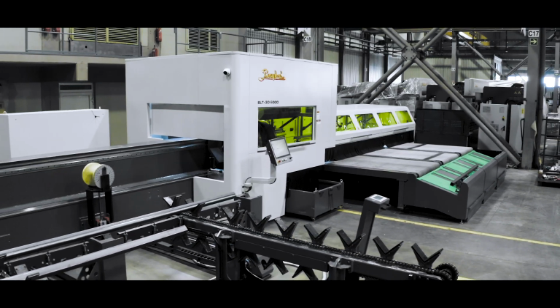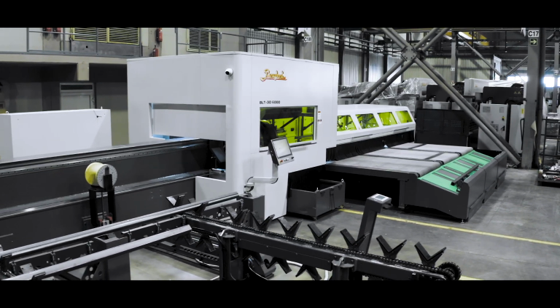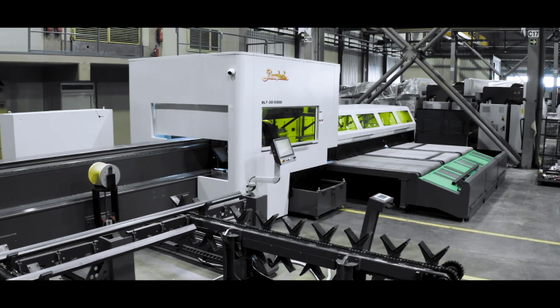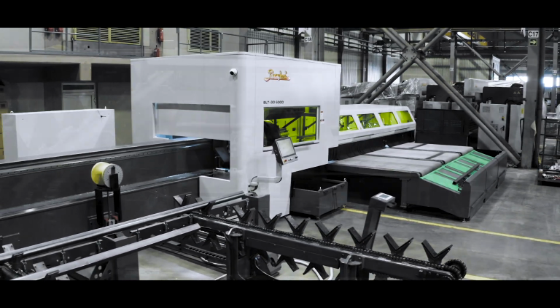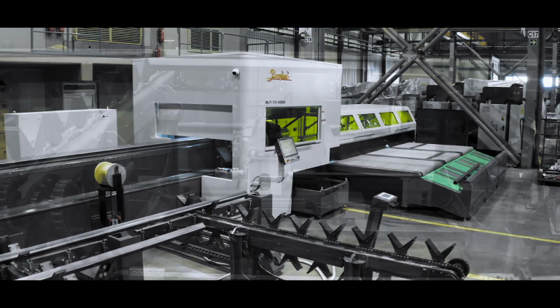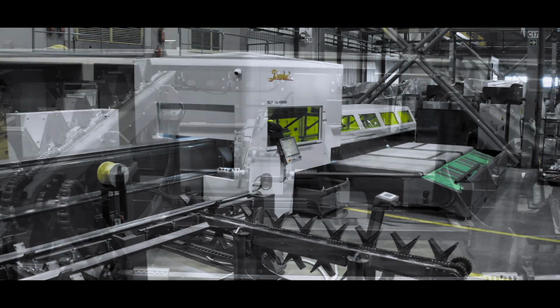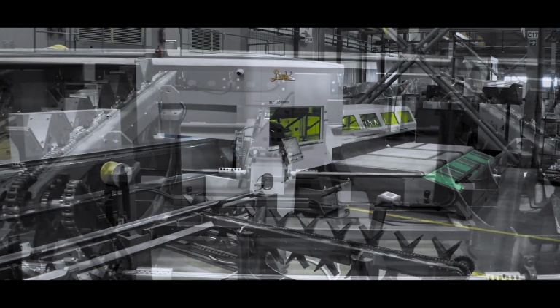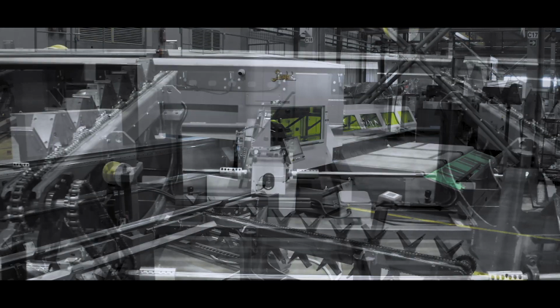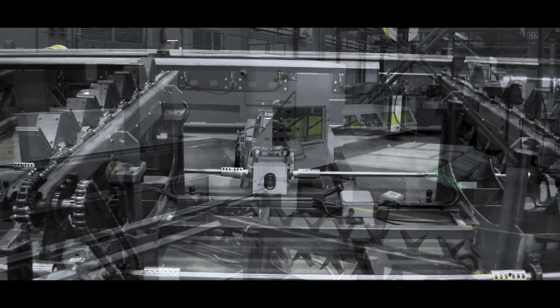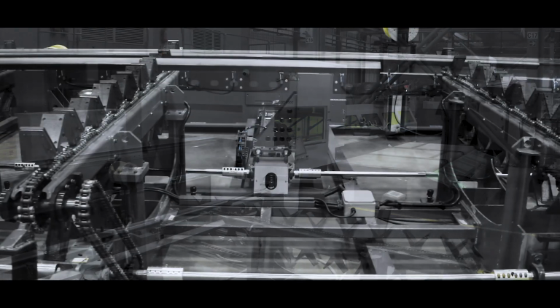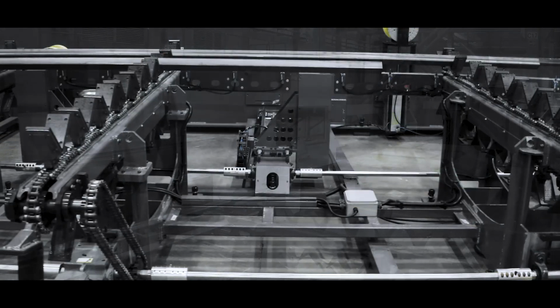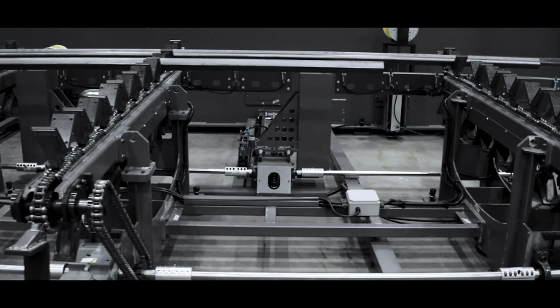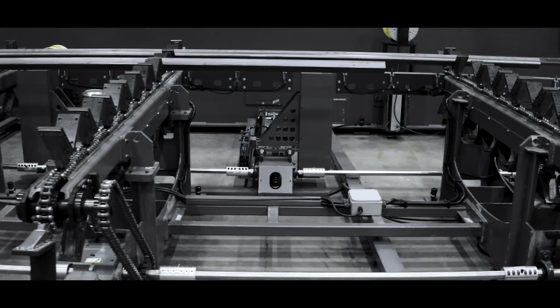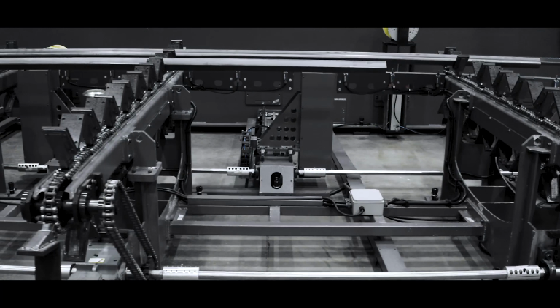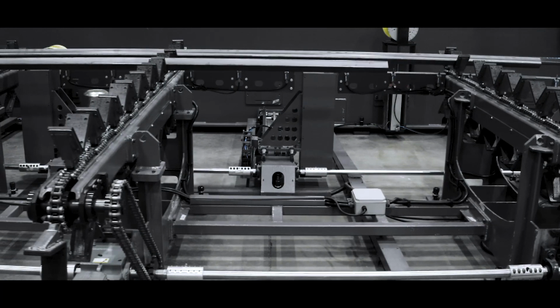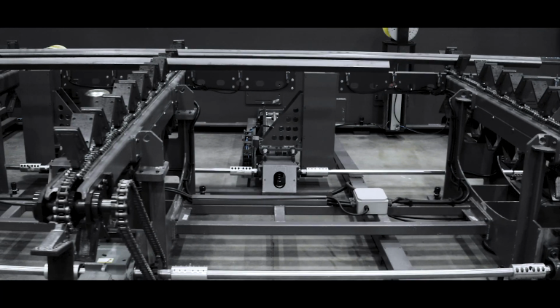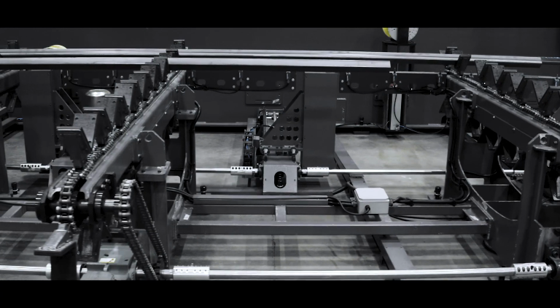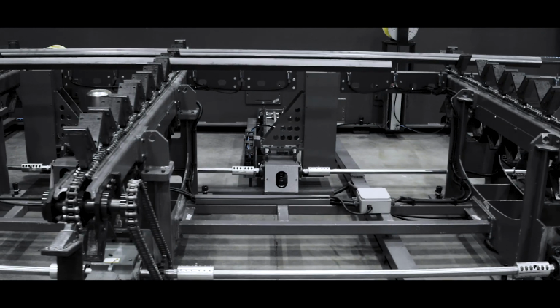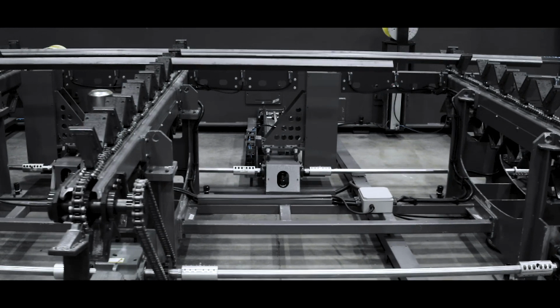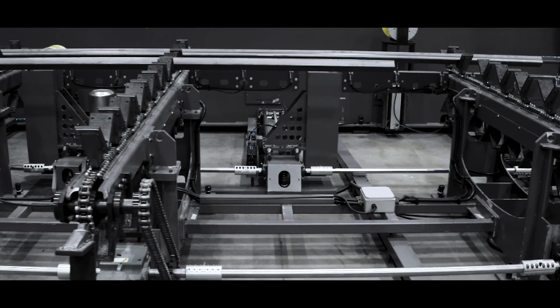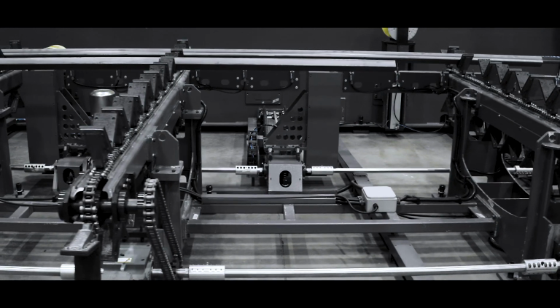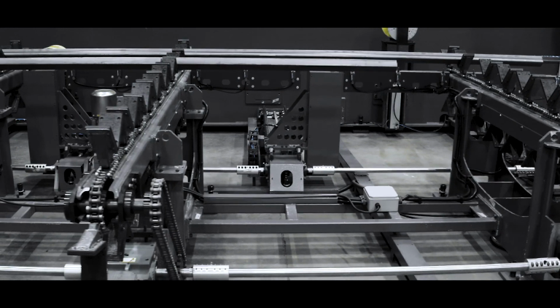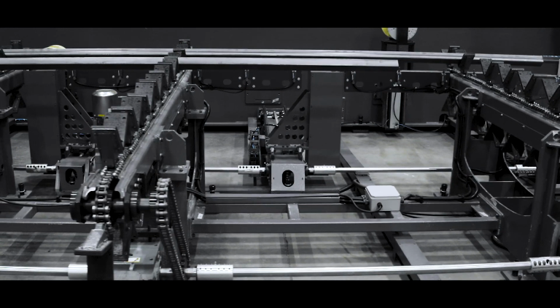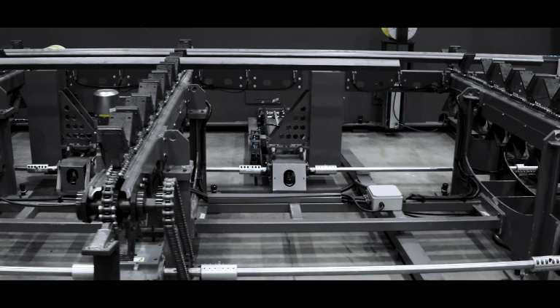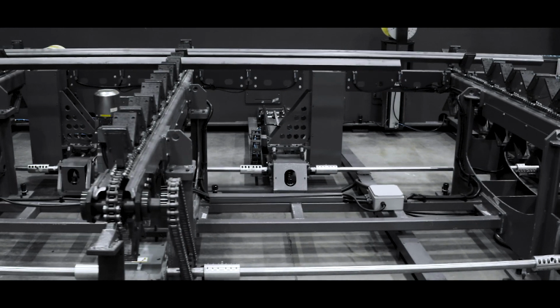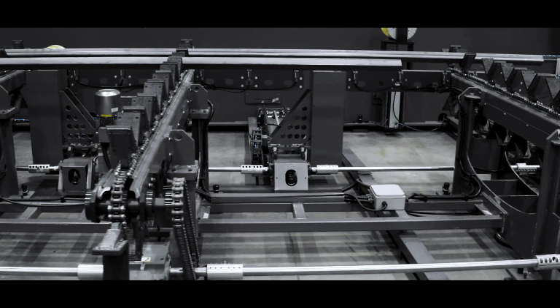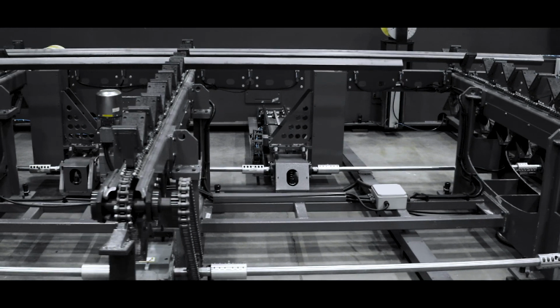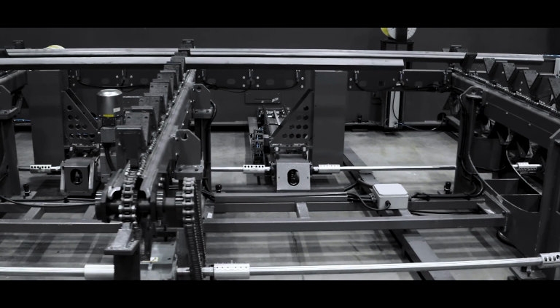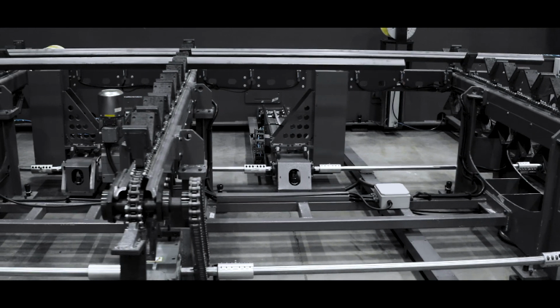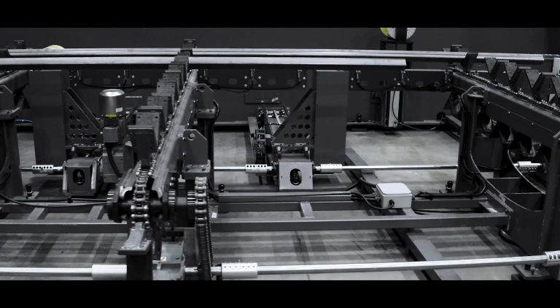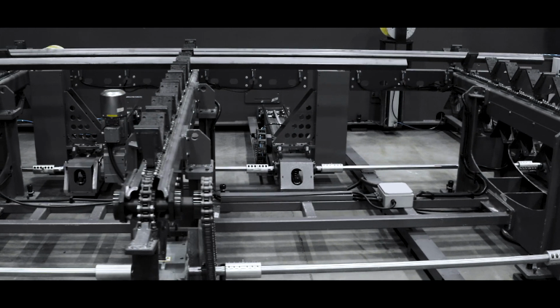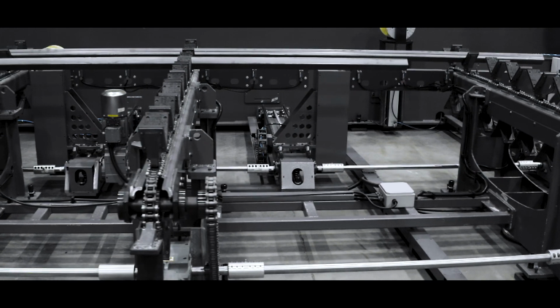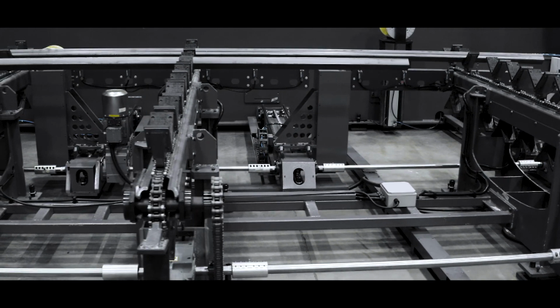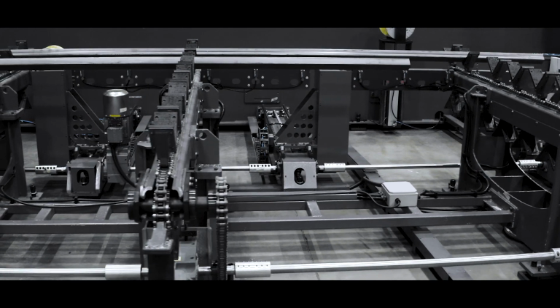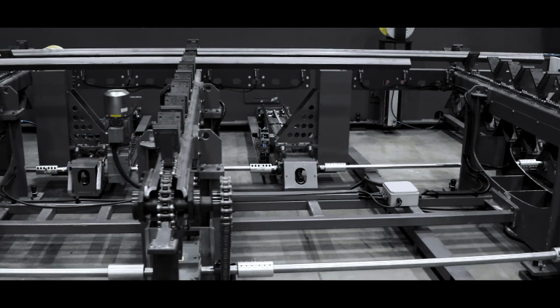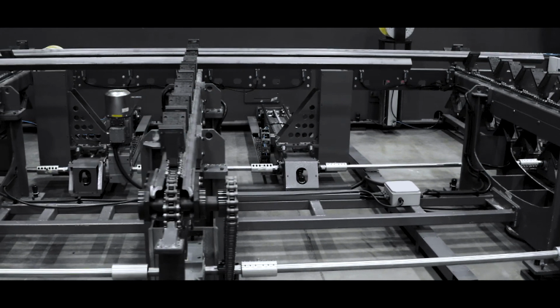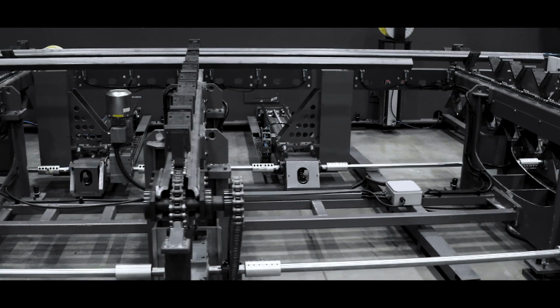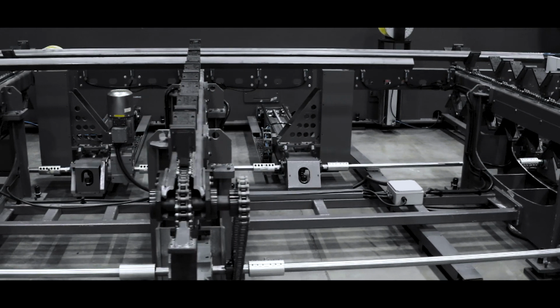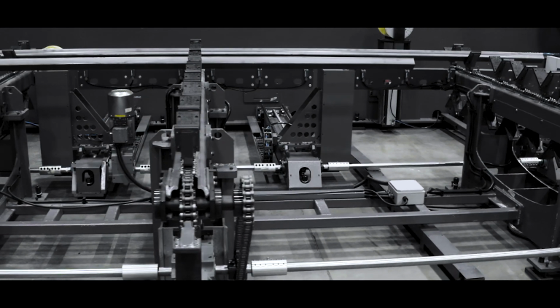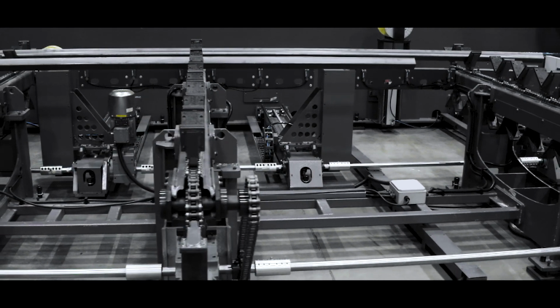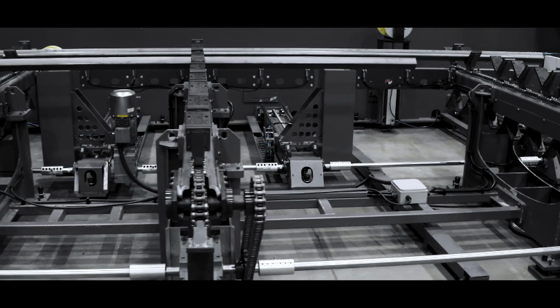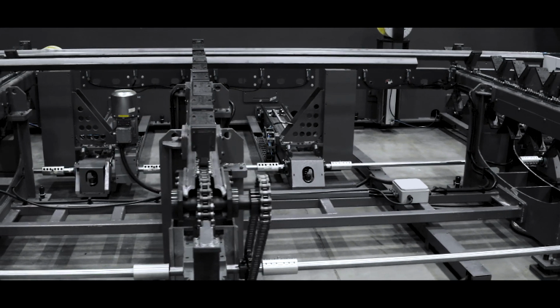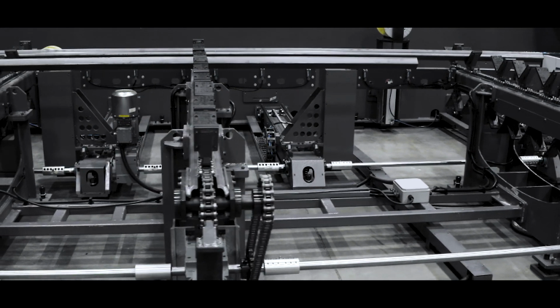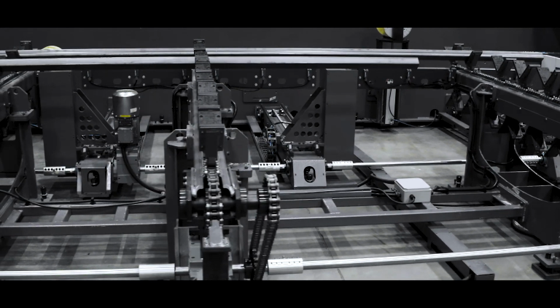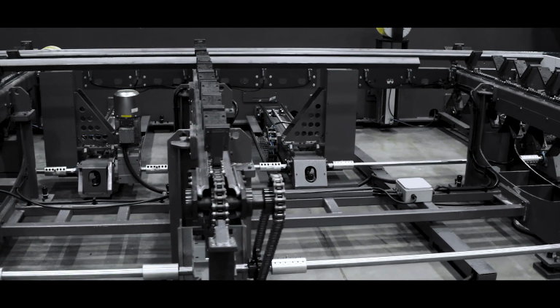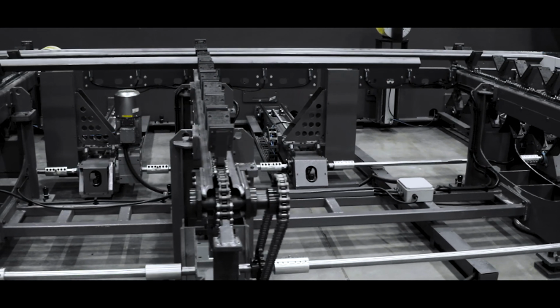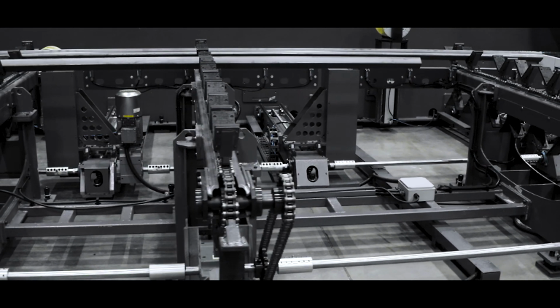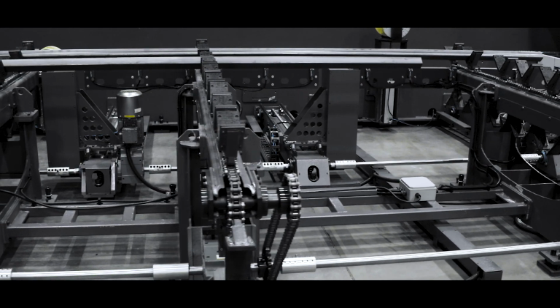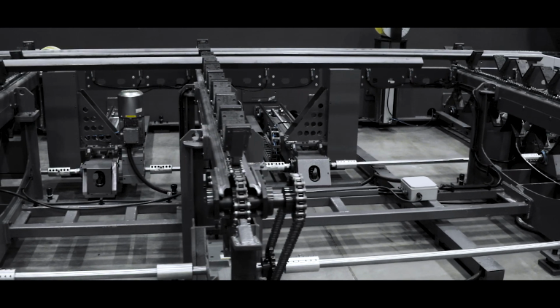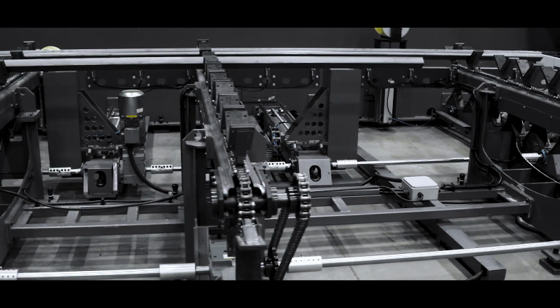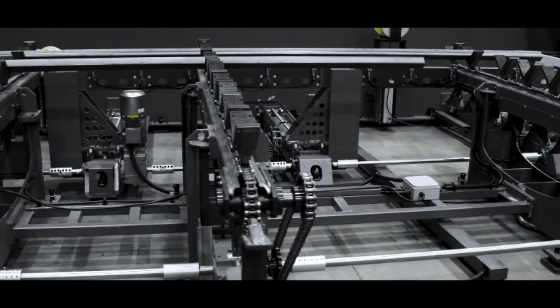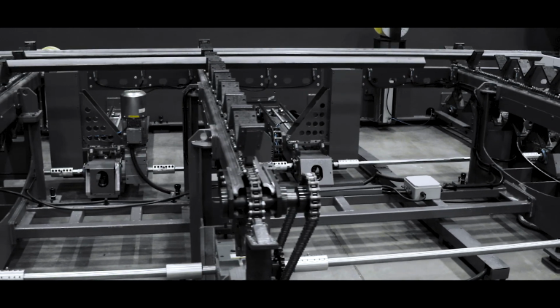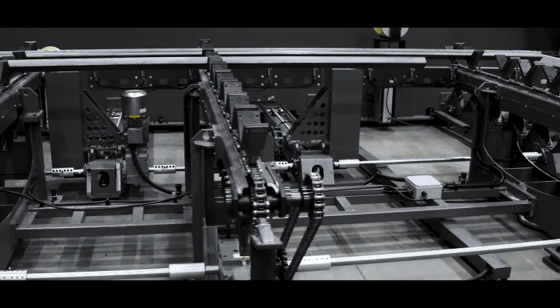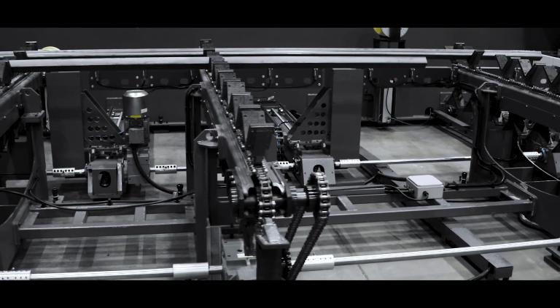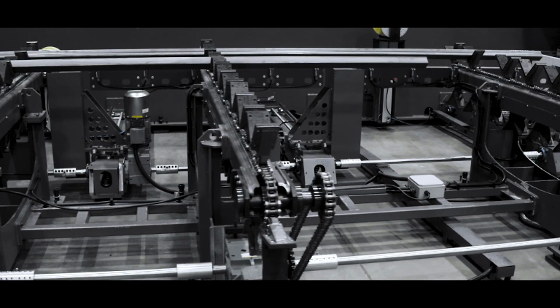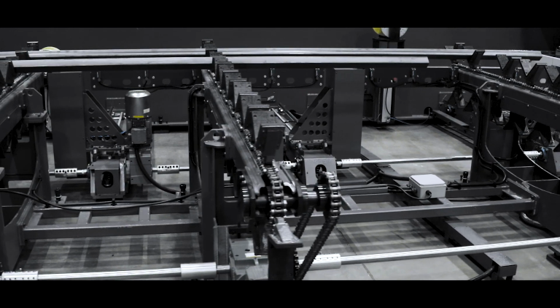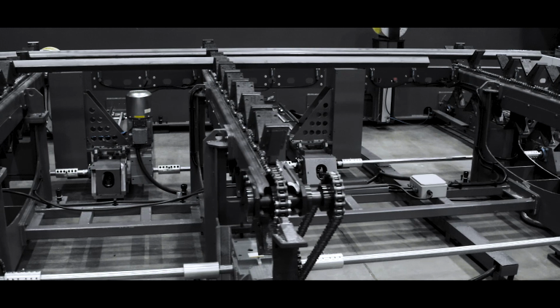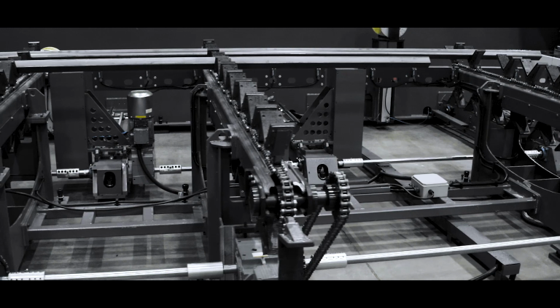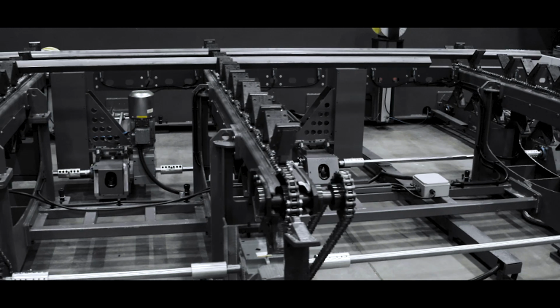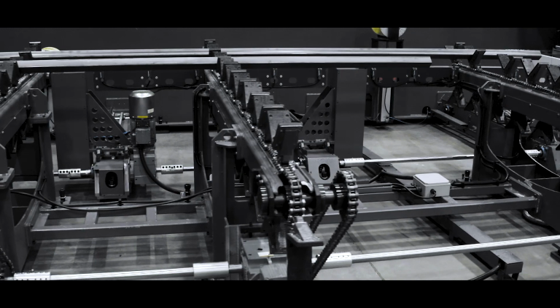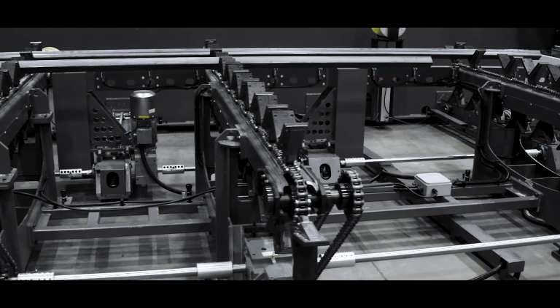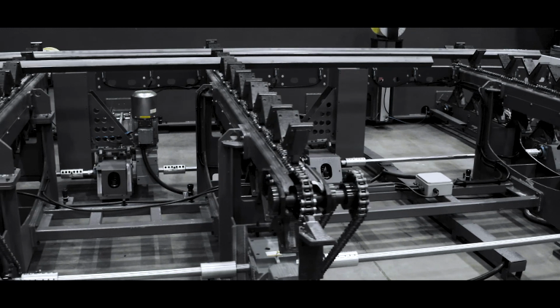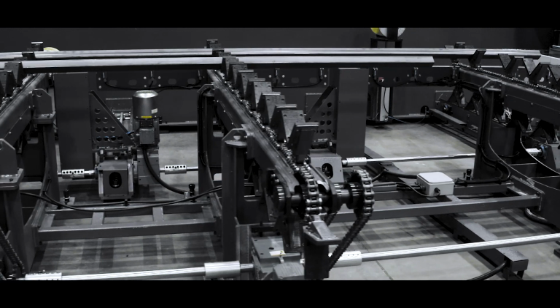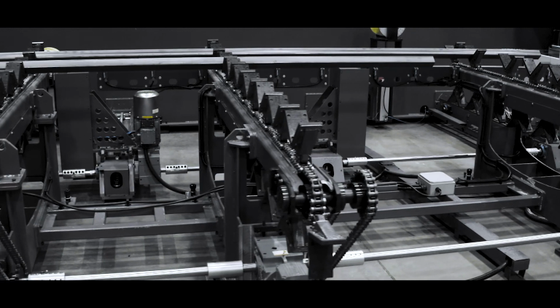Maximum unloading length: 4 to 6 meters. Bundle loading capacity: 3,500 kilograms.